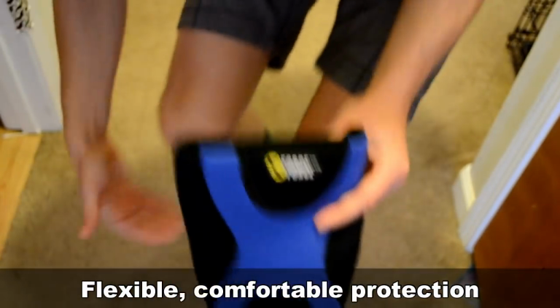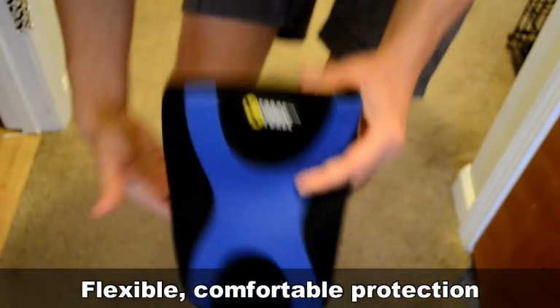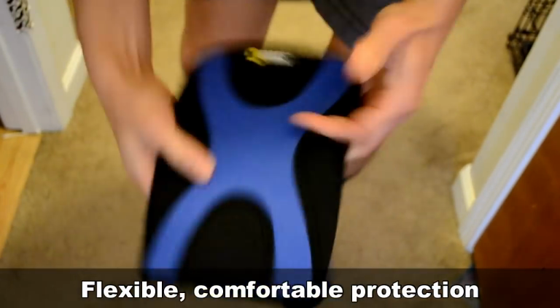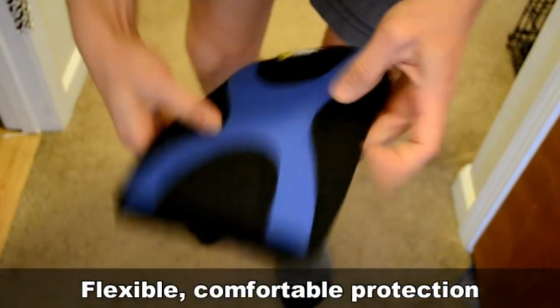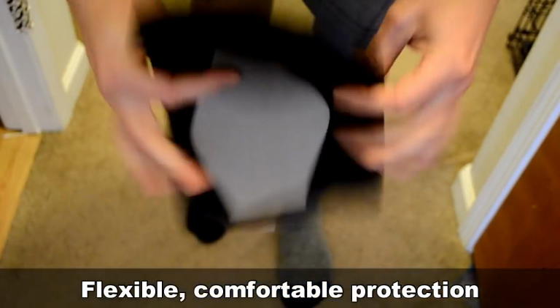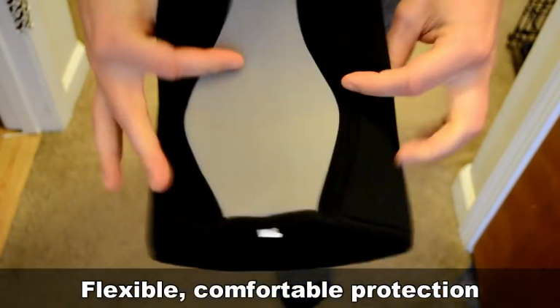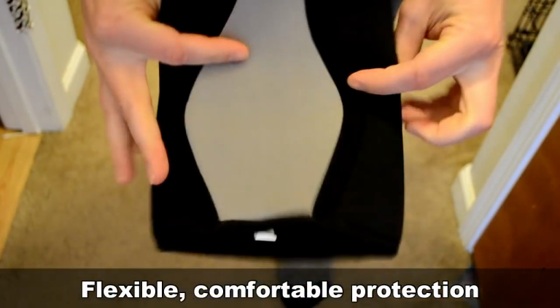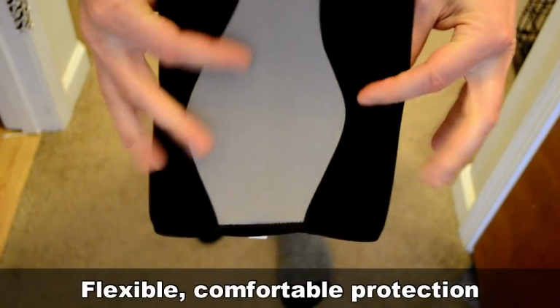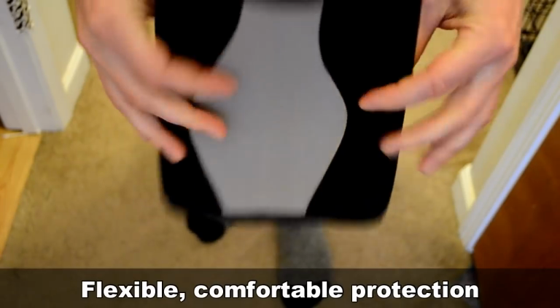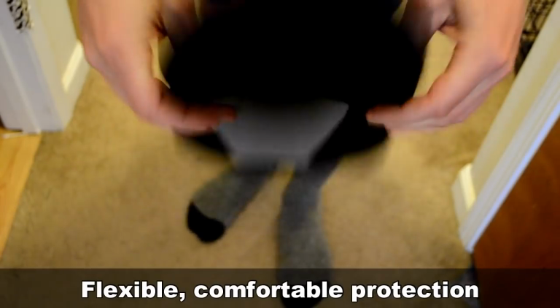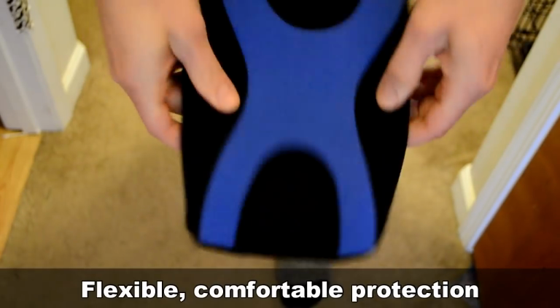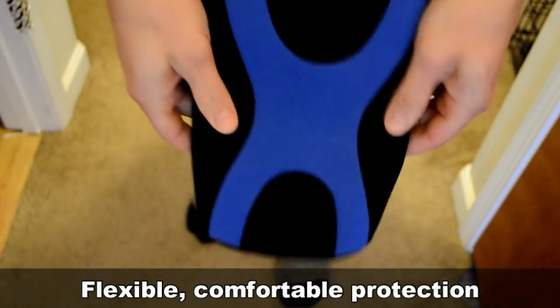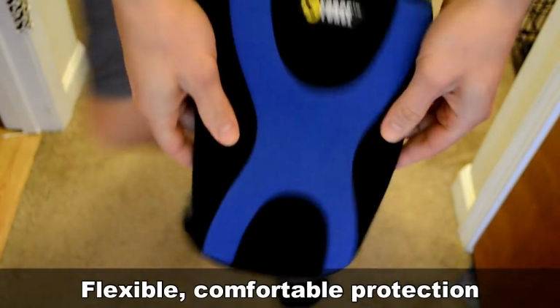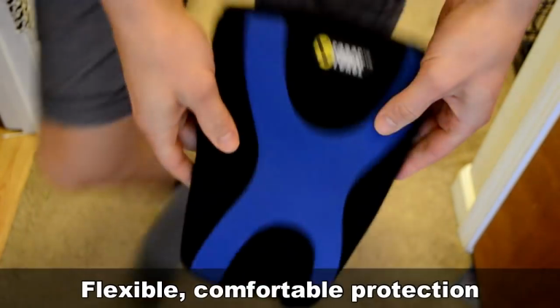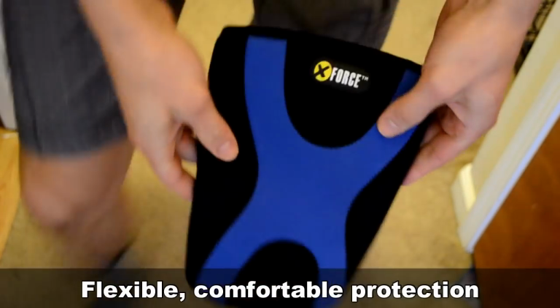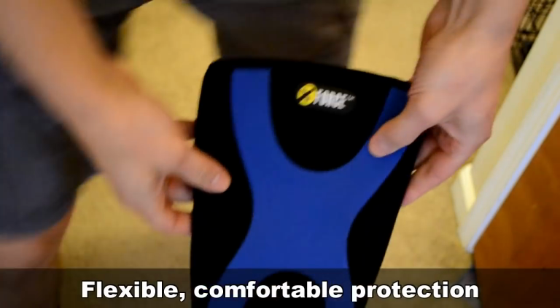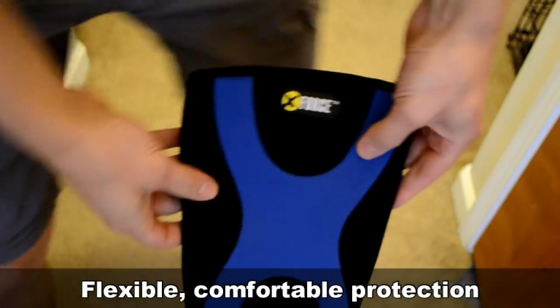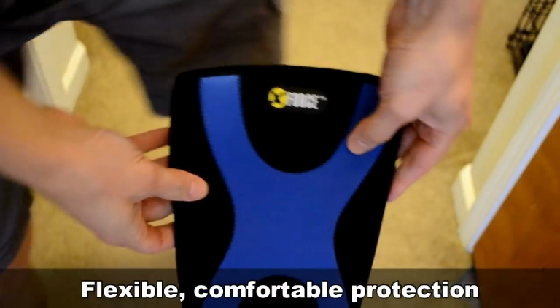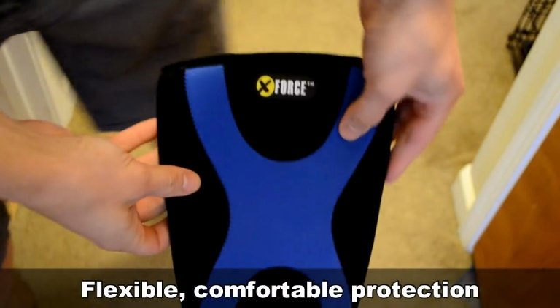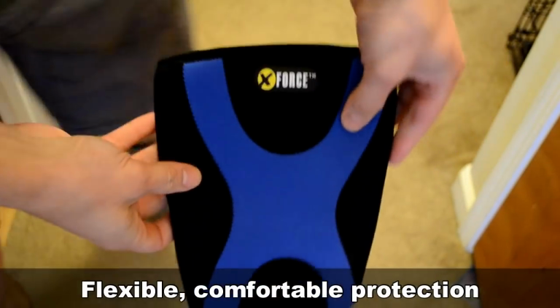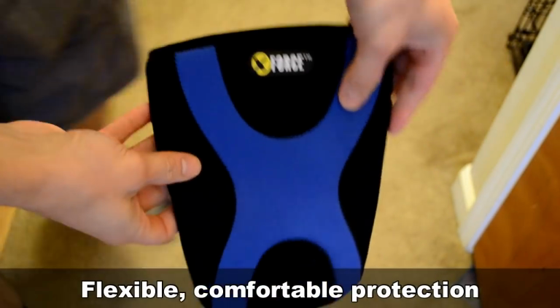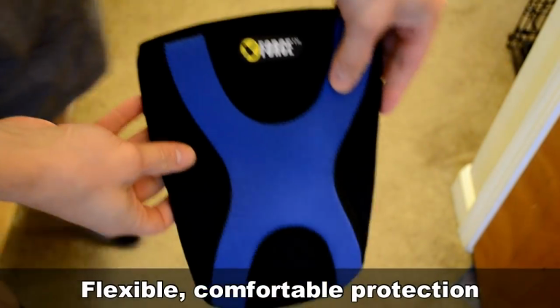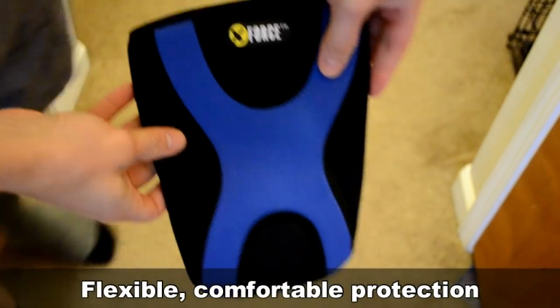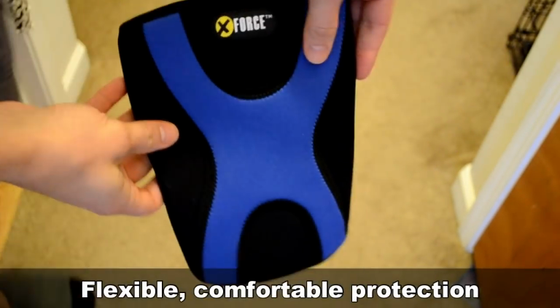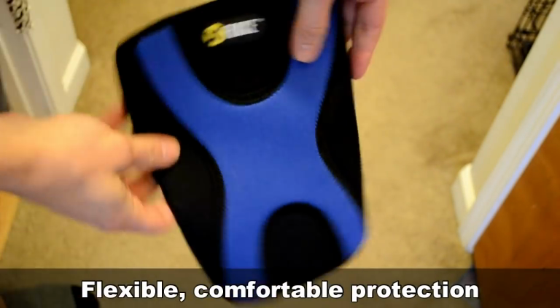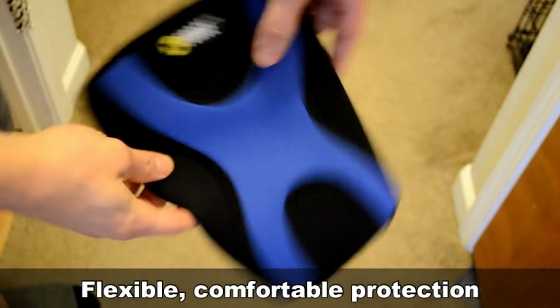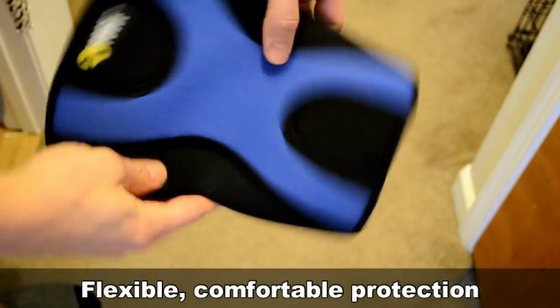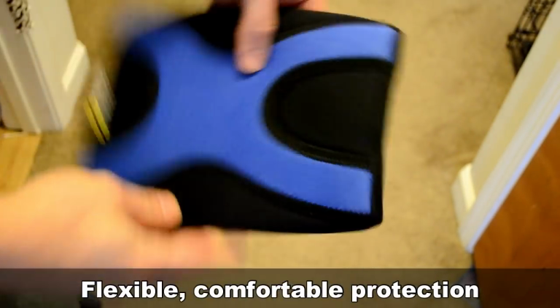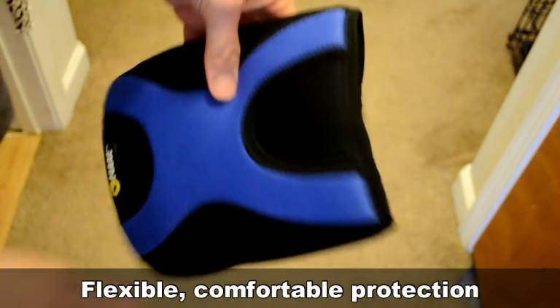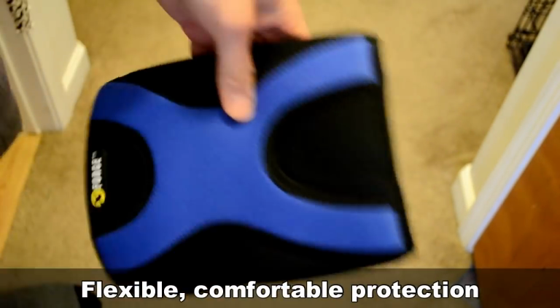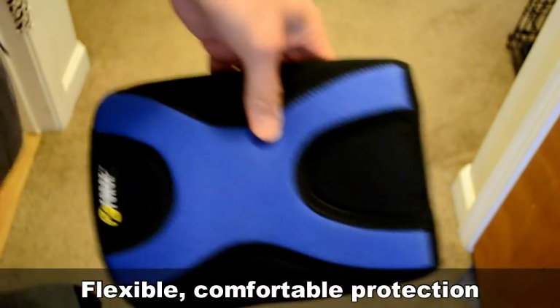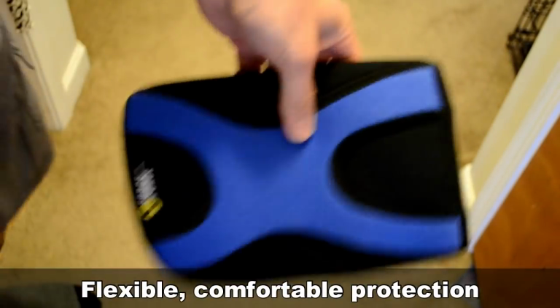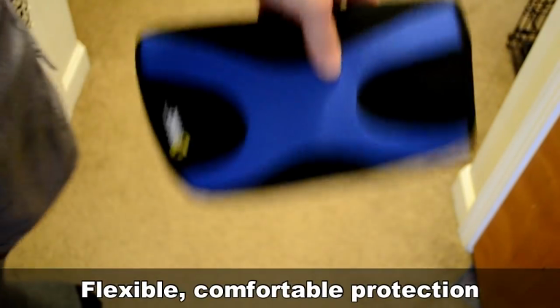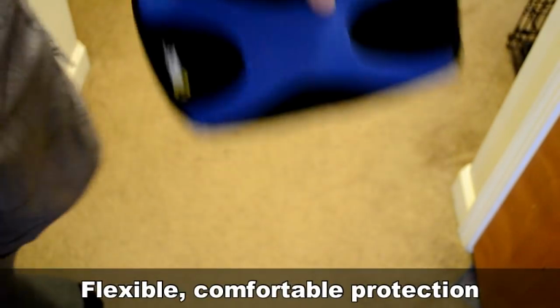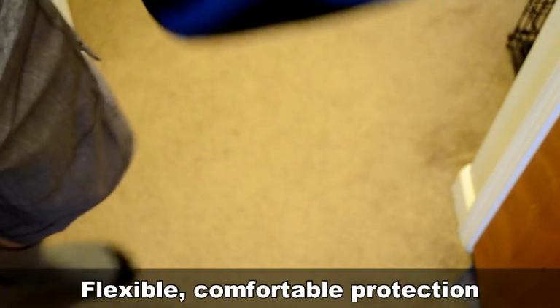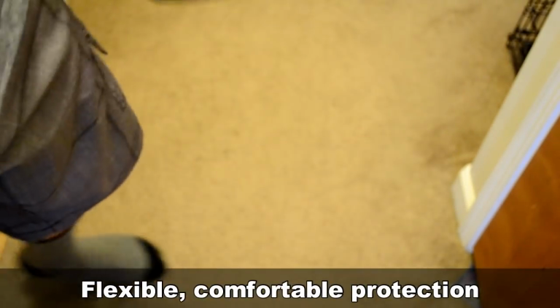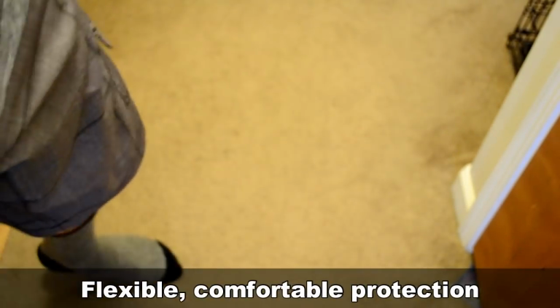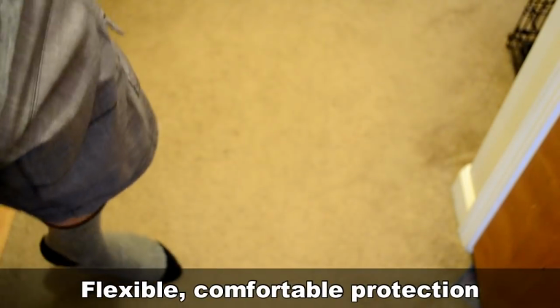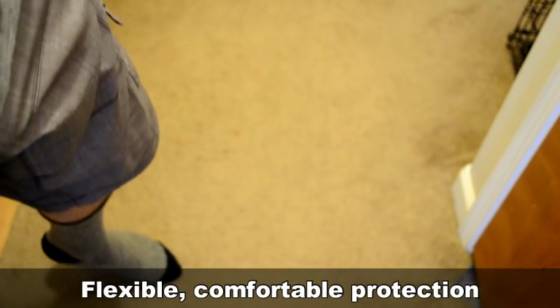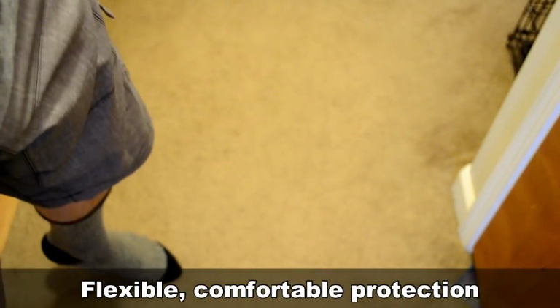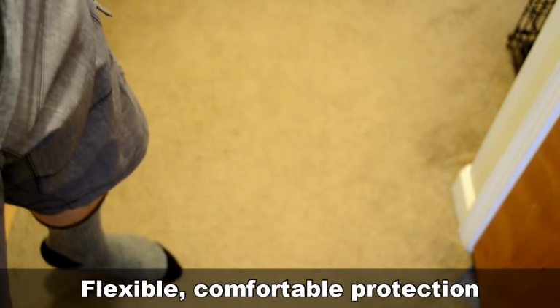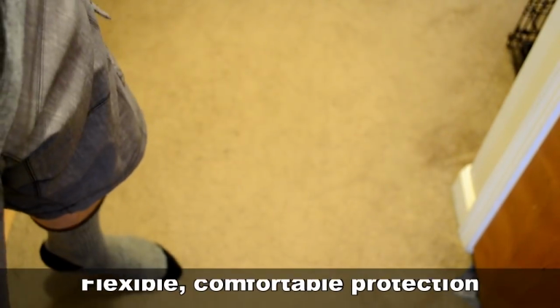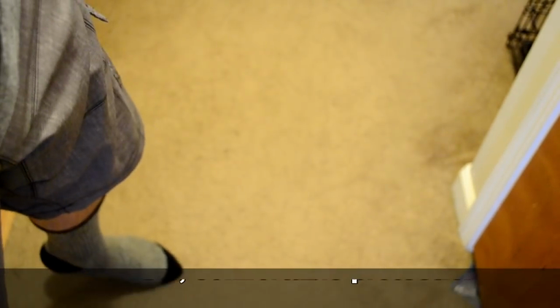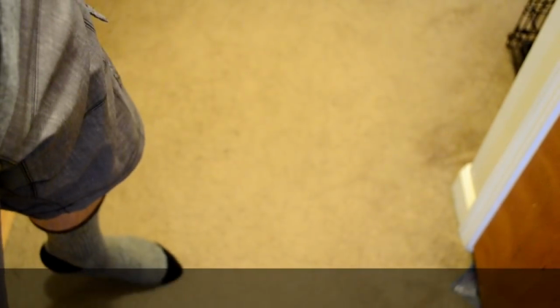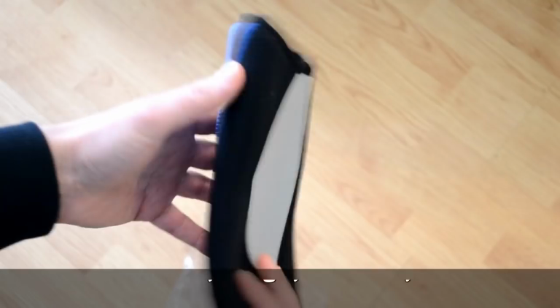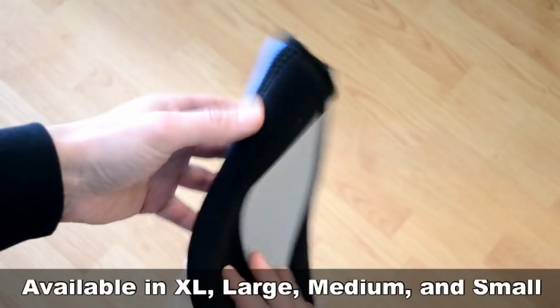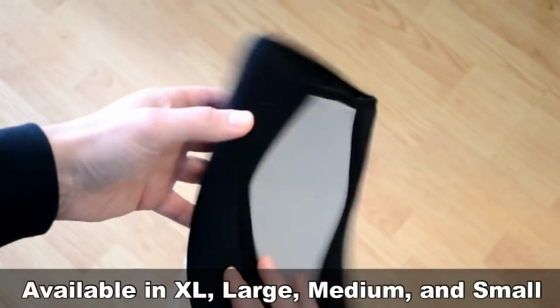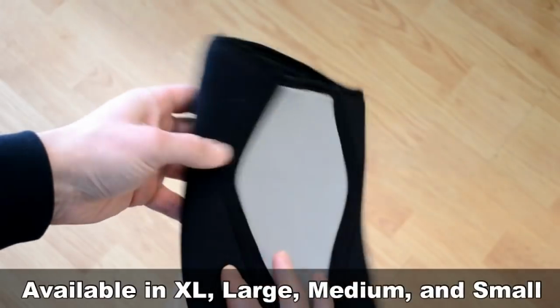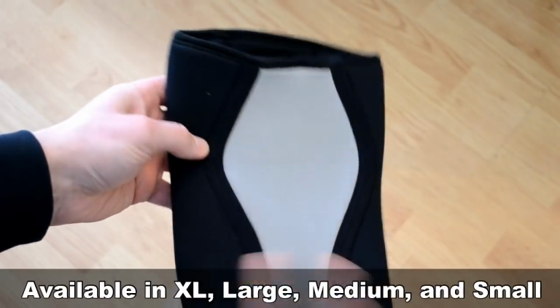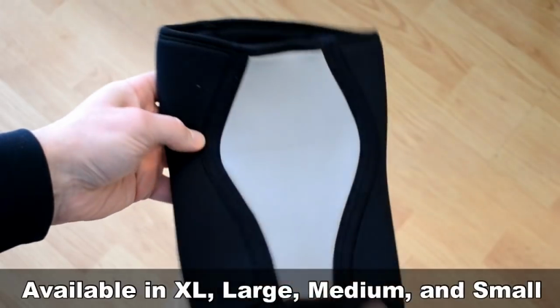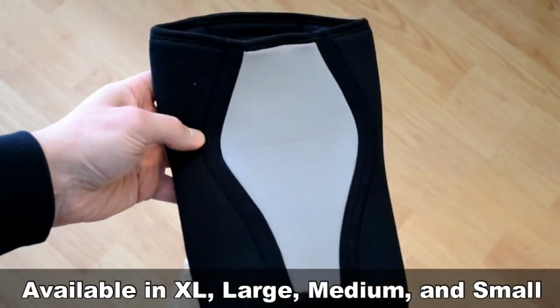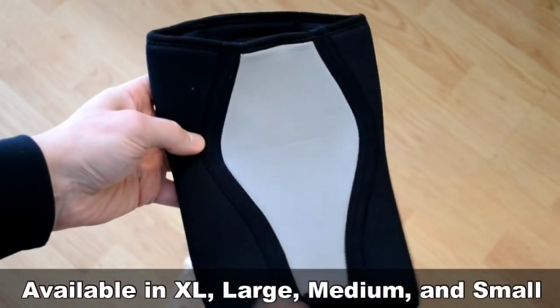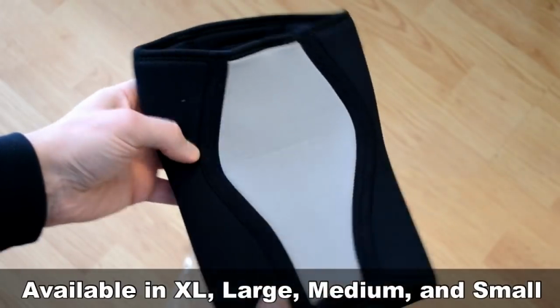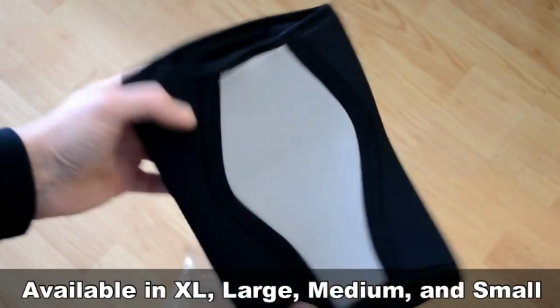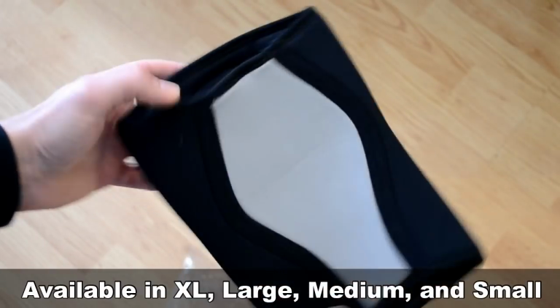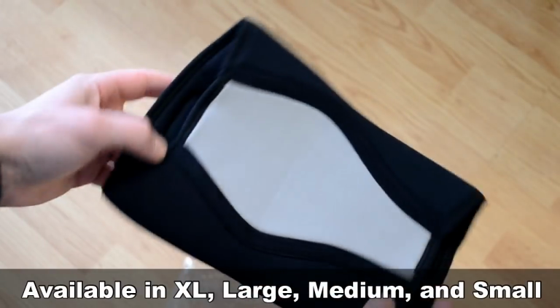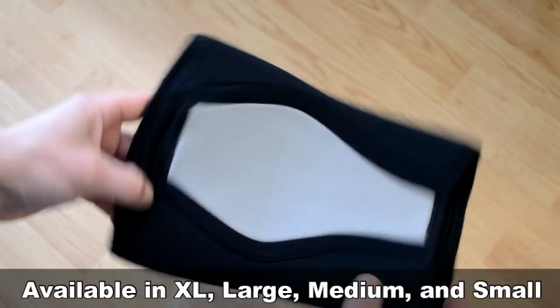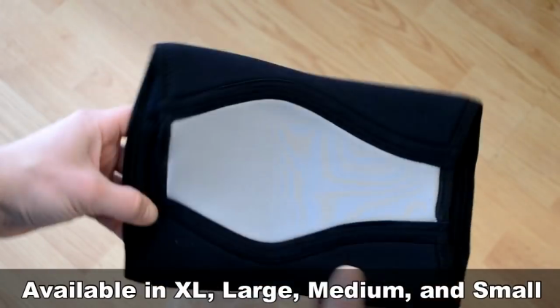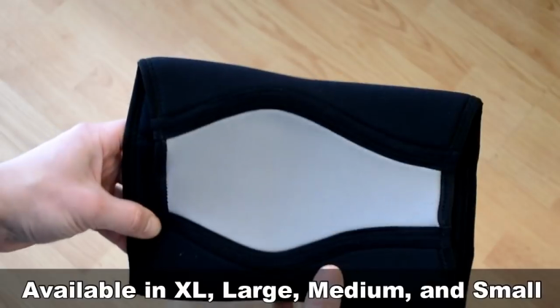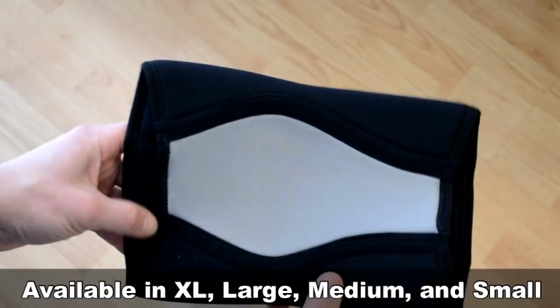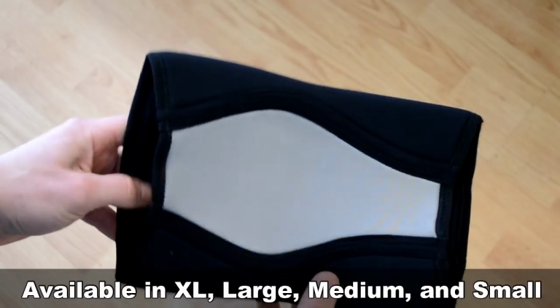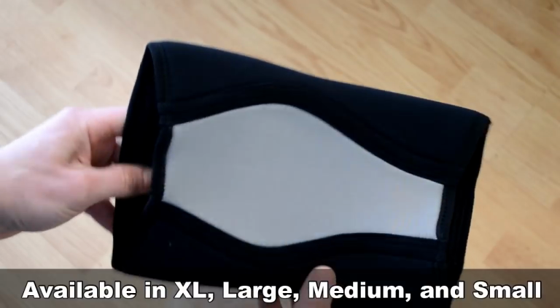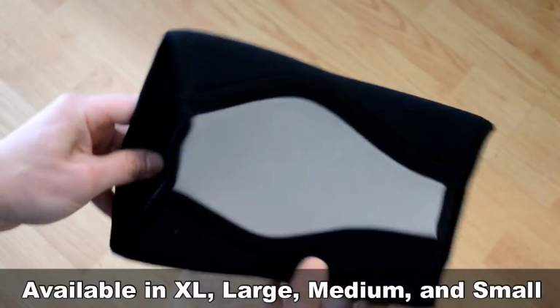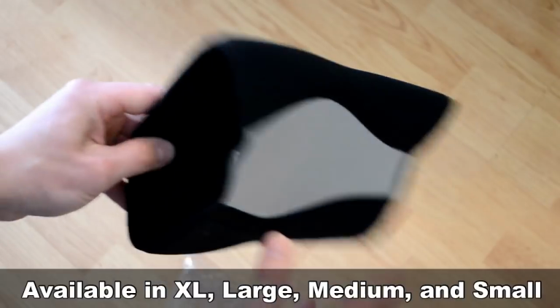Each of these knee sleeves comes in four sizes: large, extra-large, medium, and small. Not necessarily in that order.